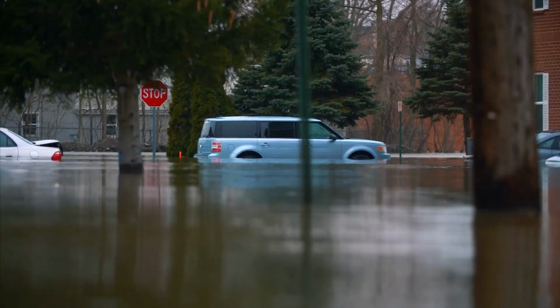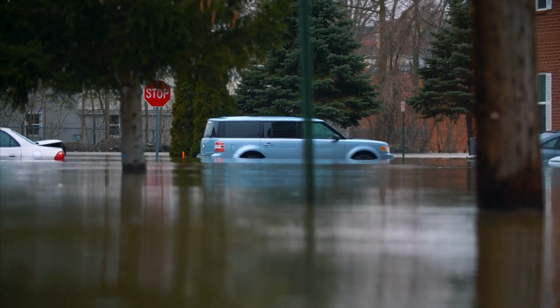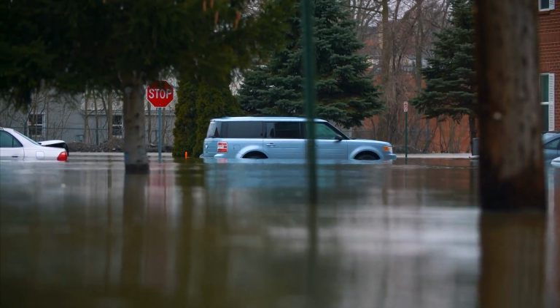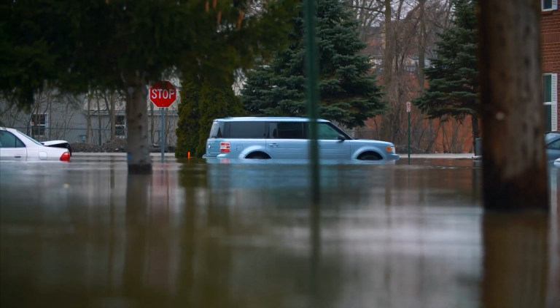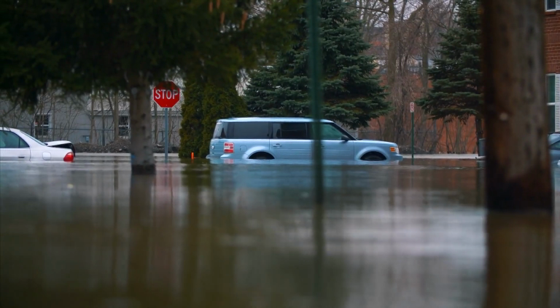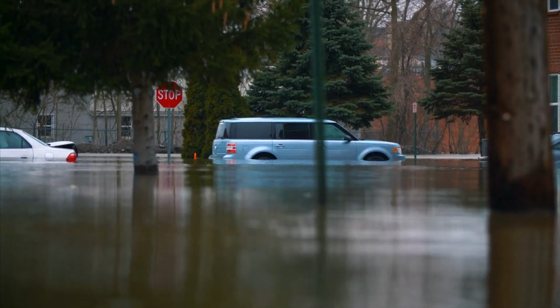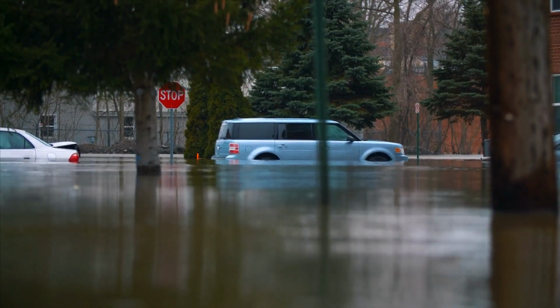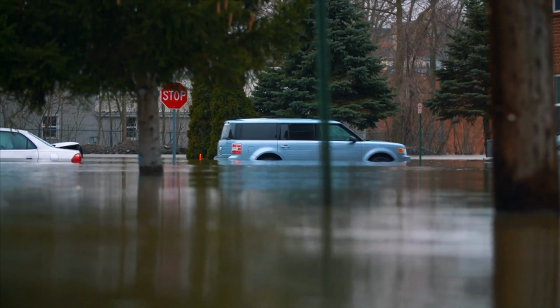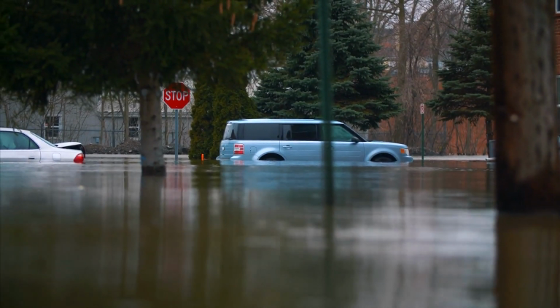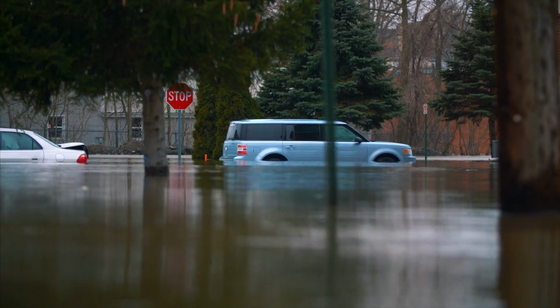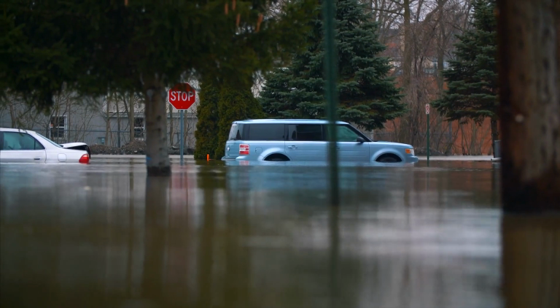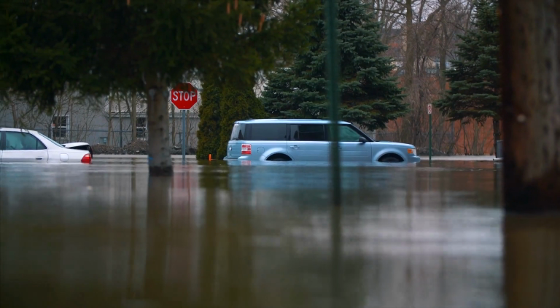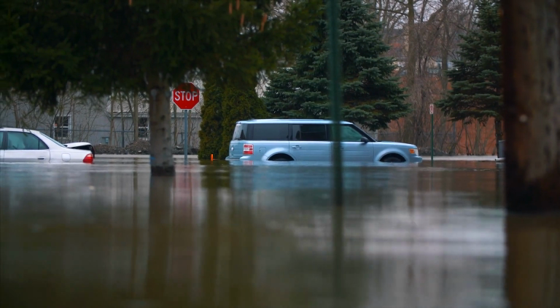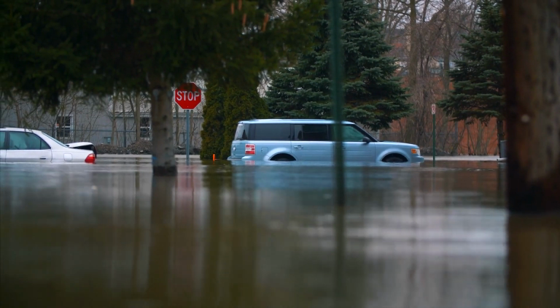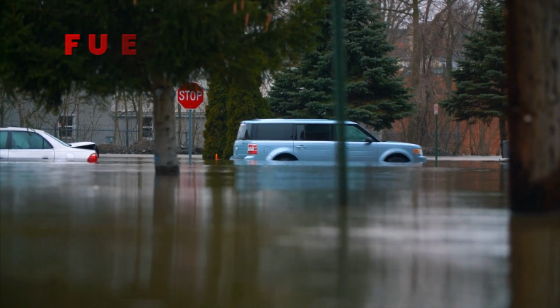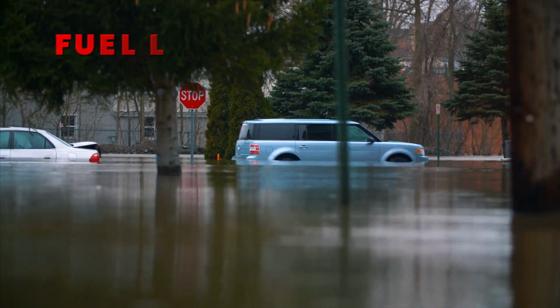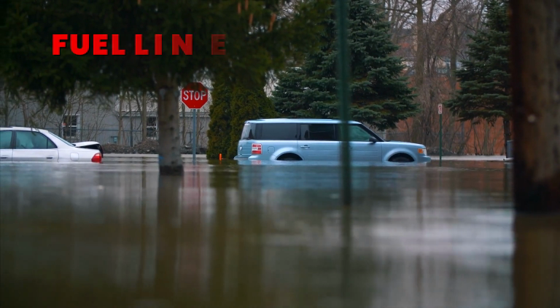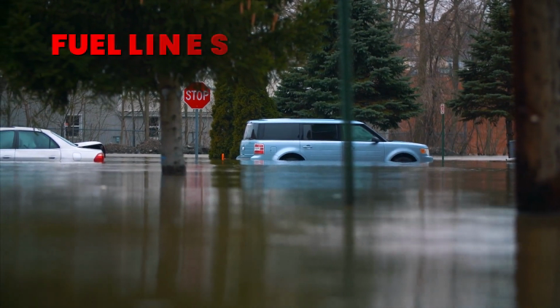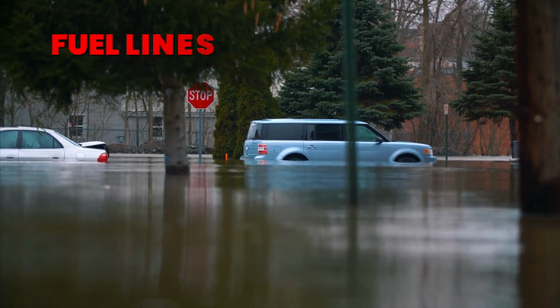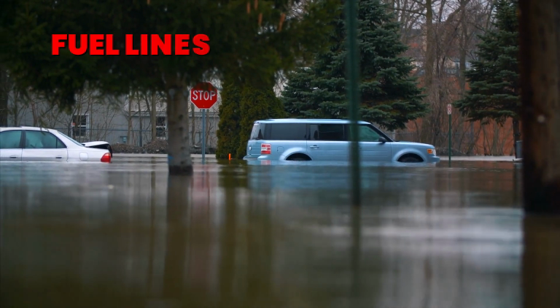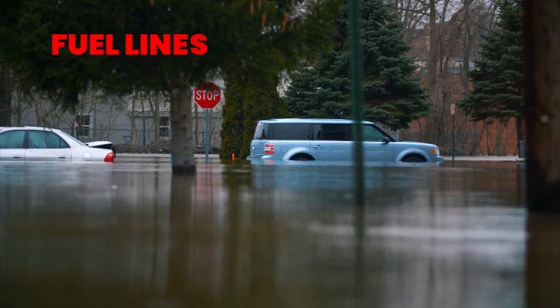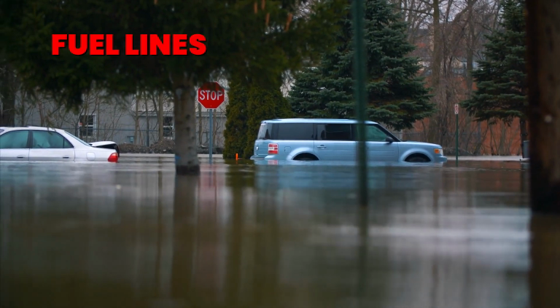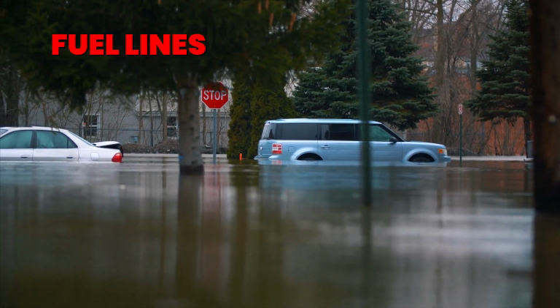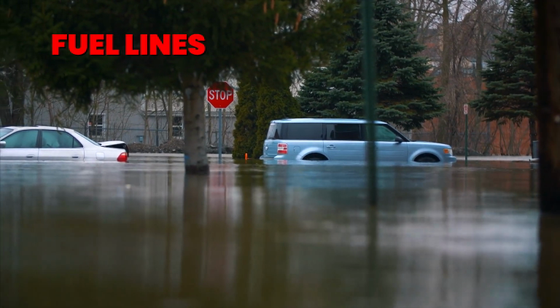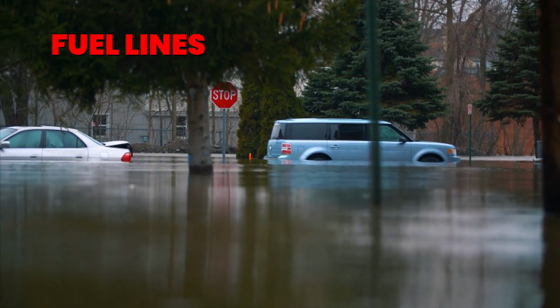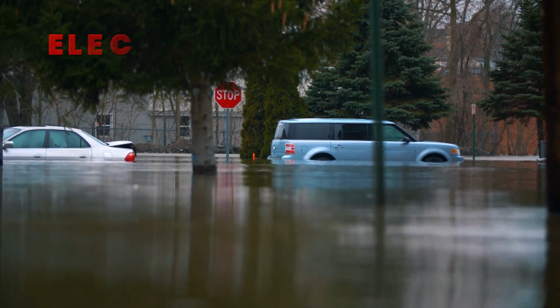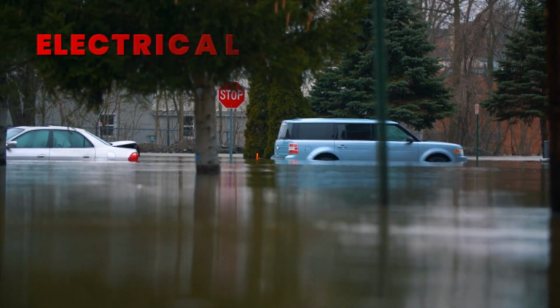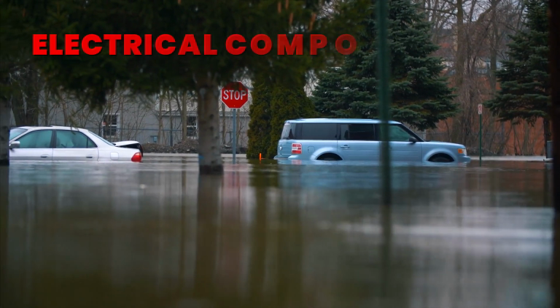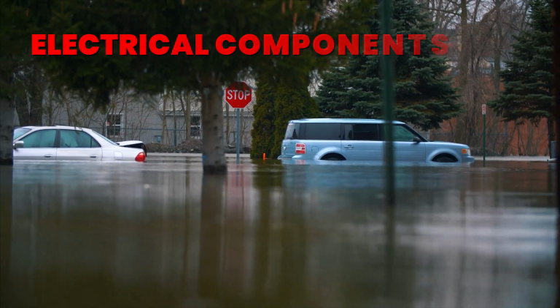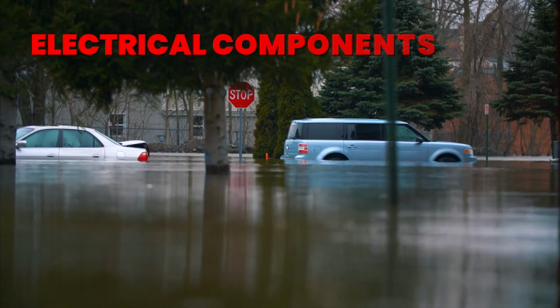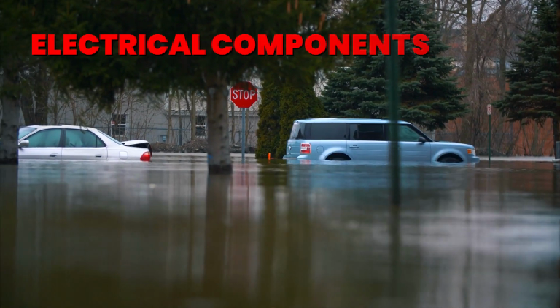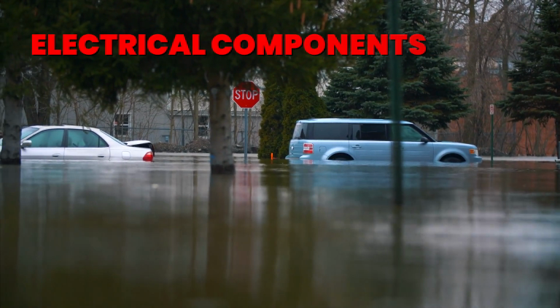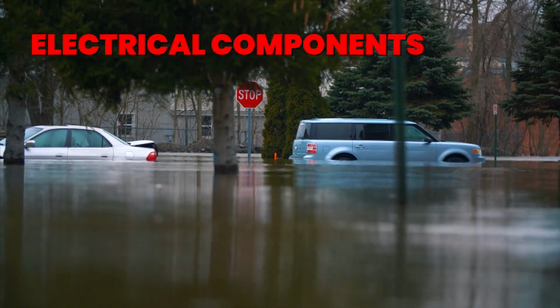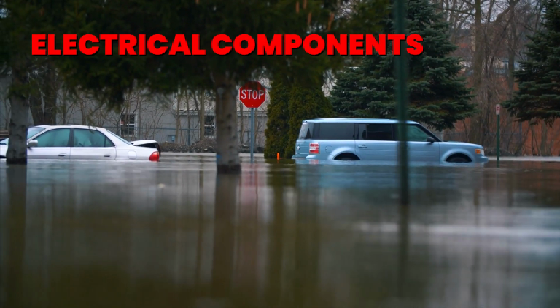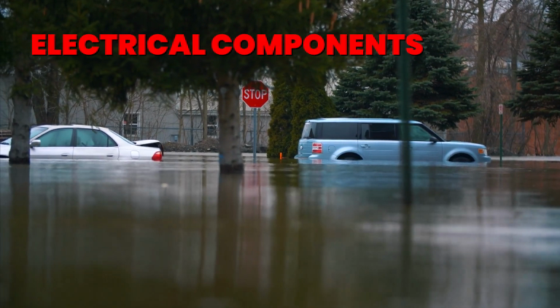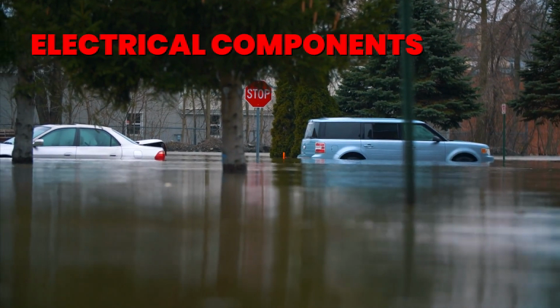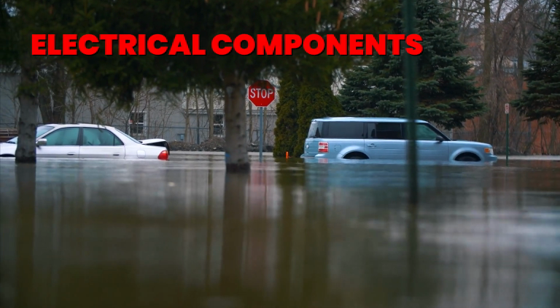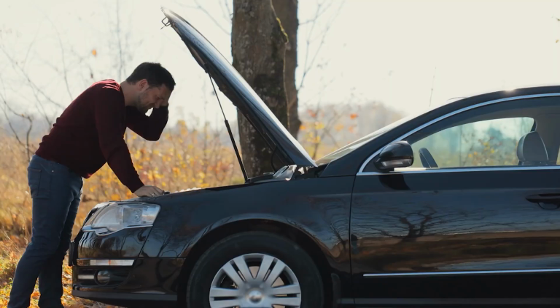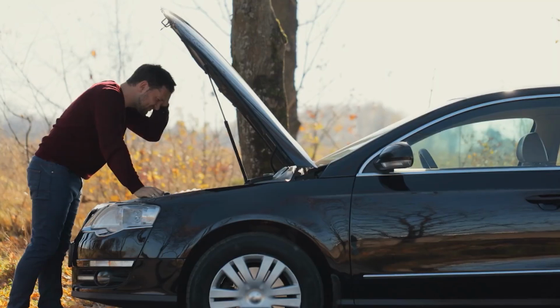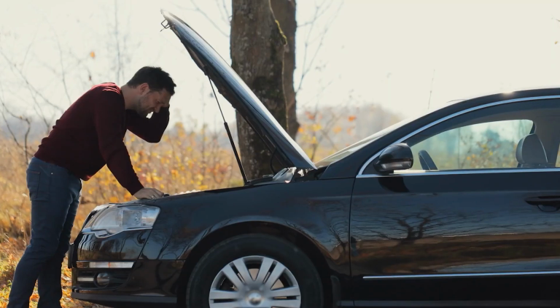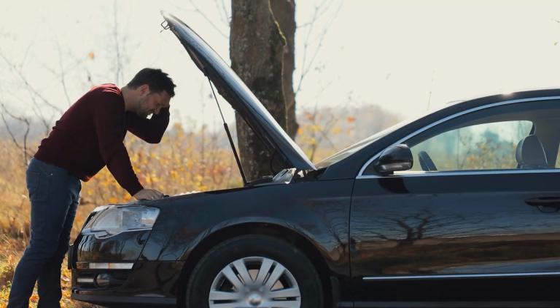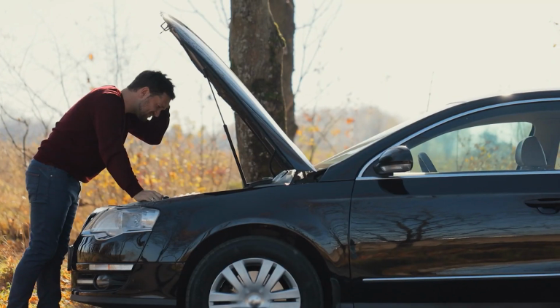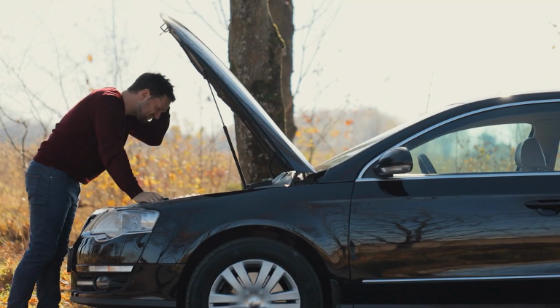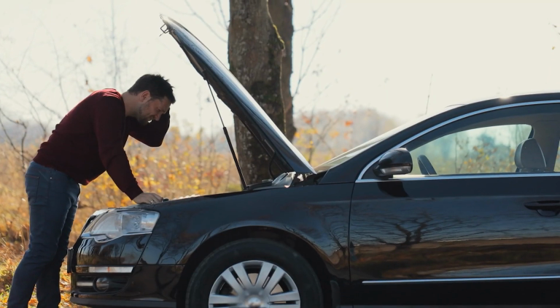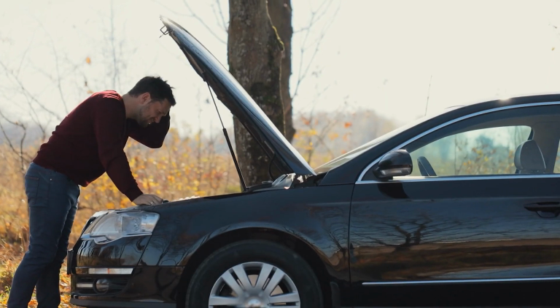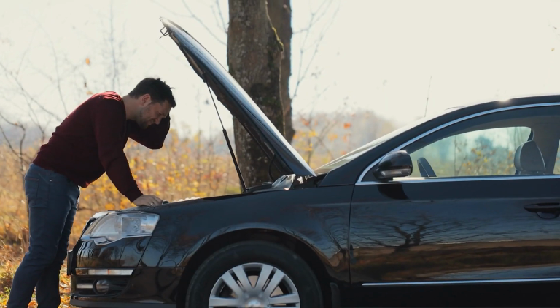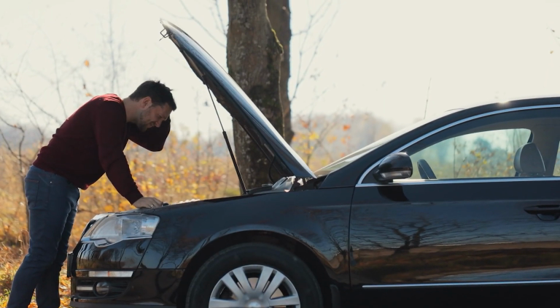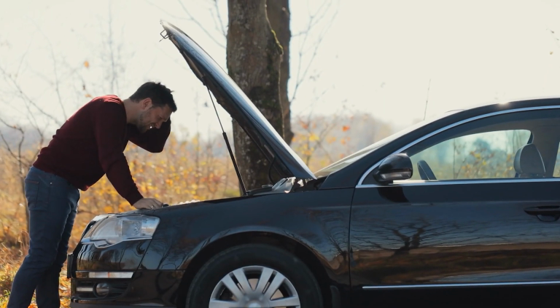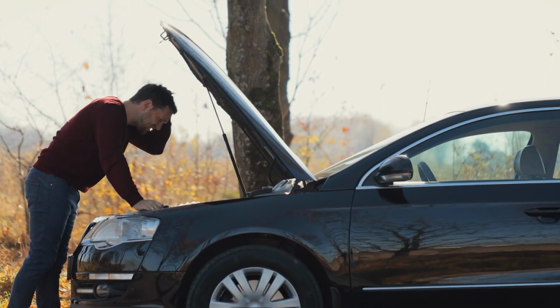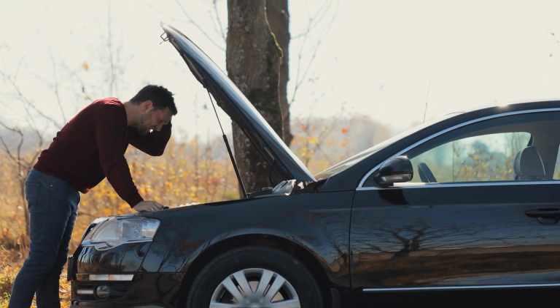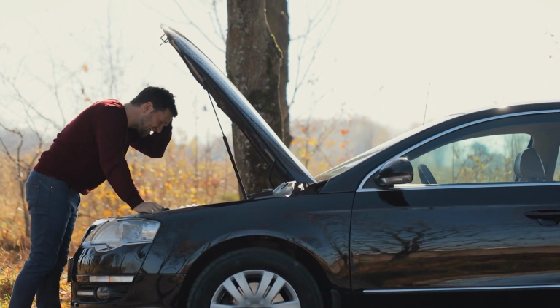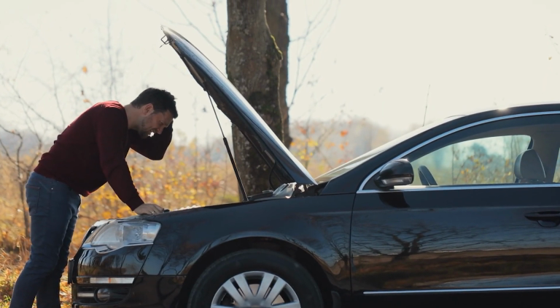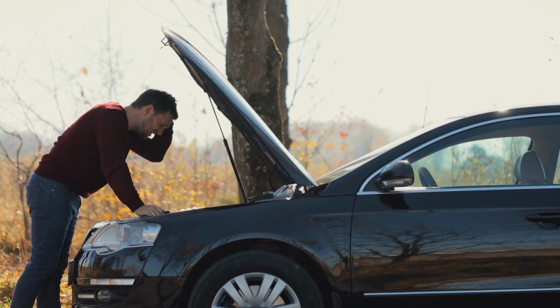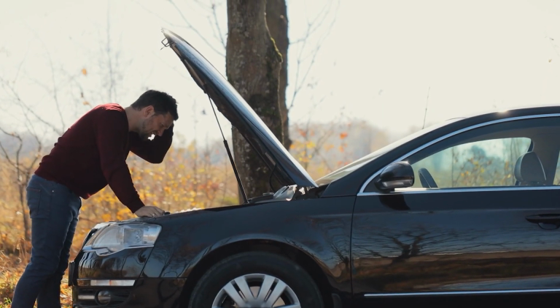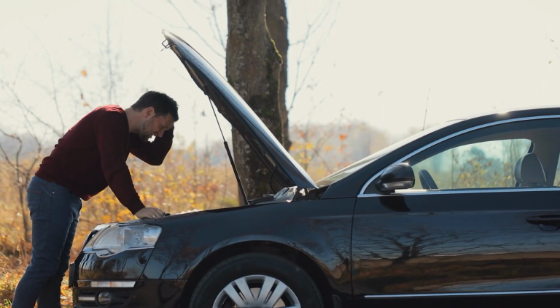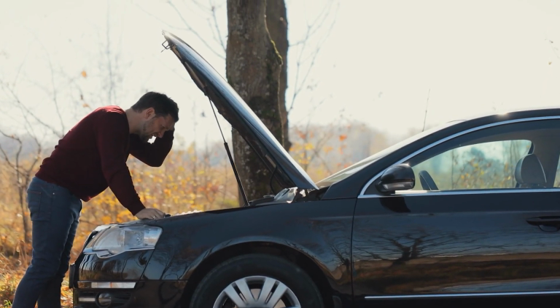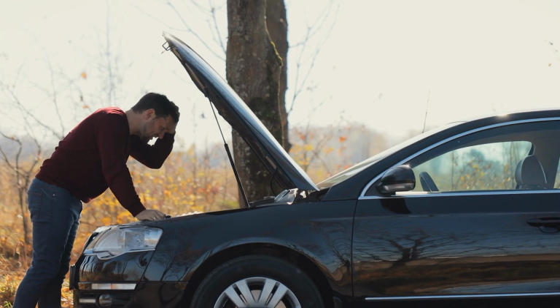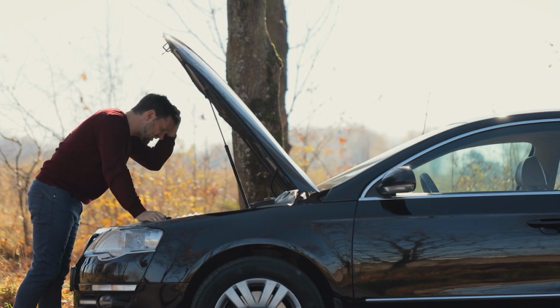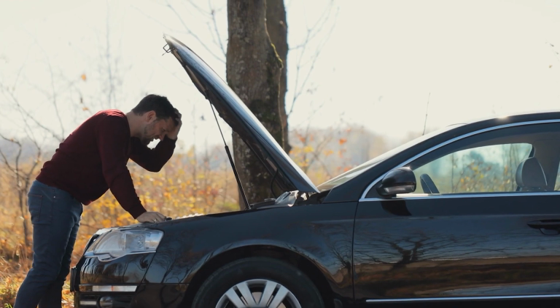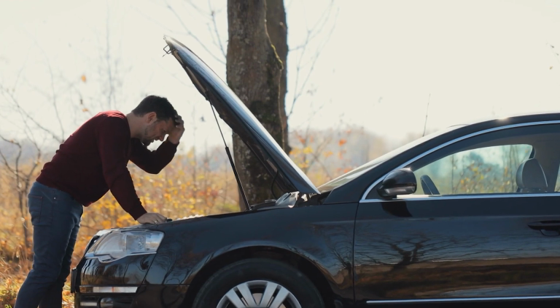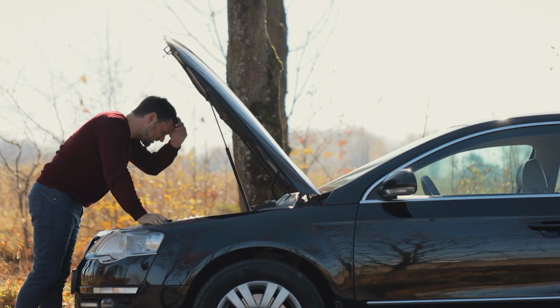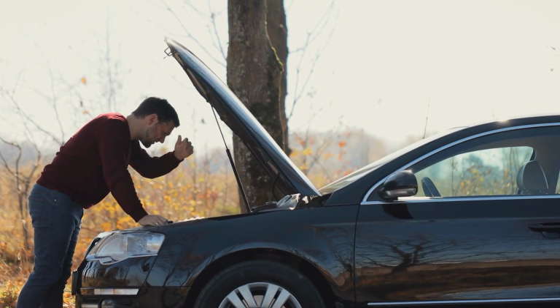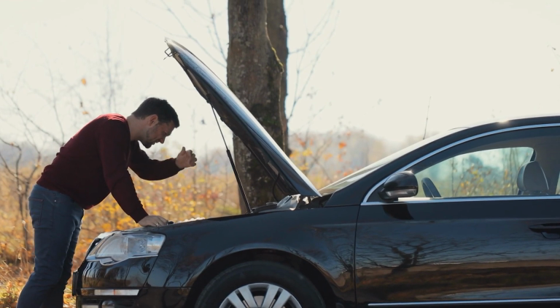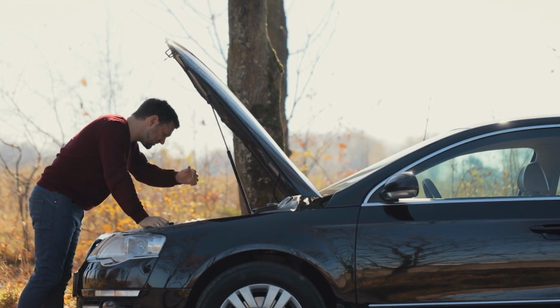Additionally, flooded roads can affect fuel lines and electrical components, leading to stalling and potential long-term damage.